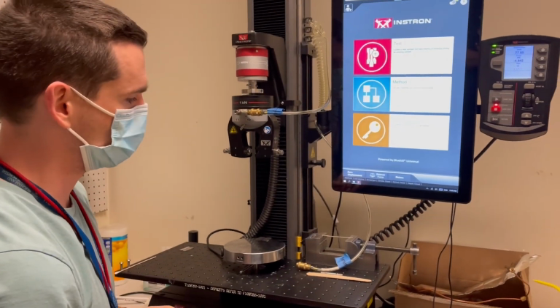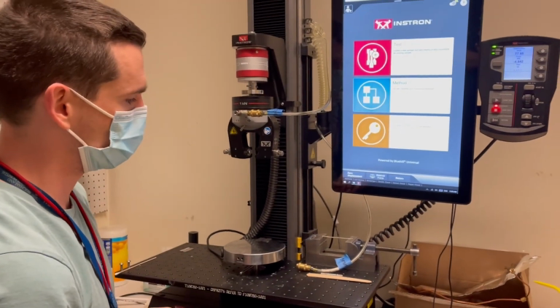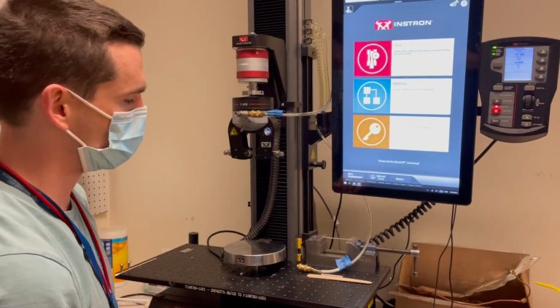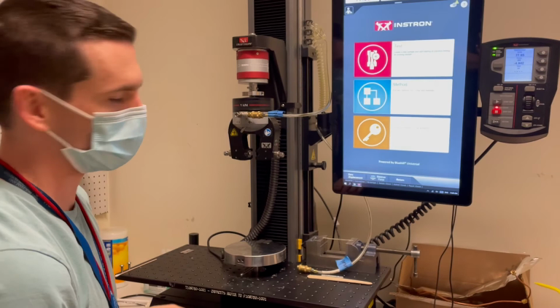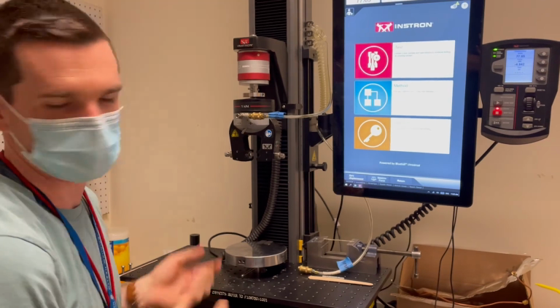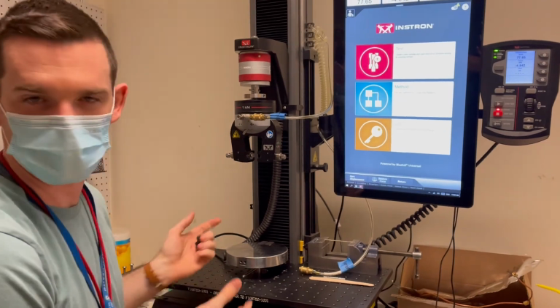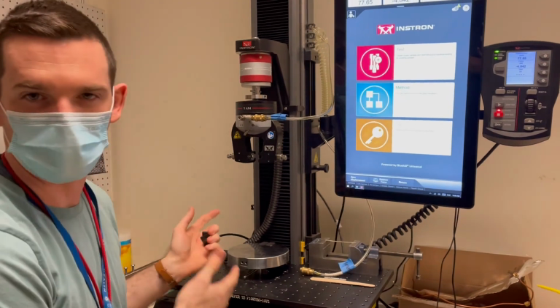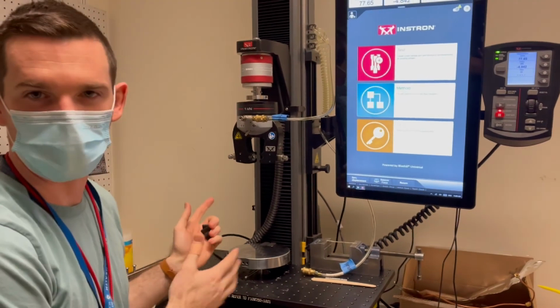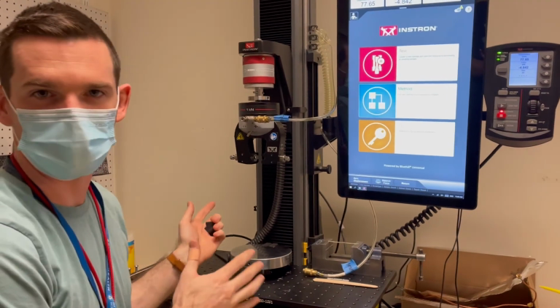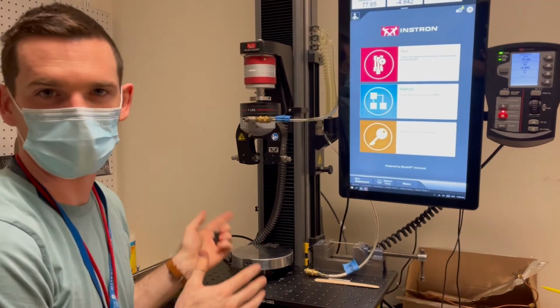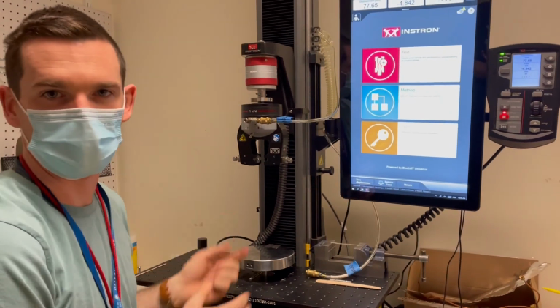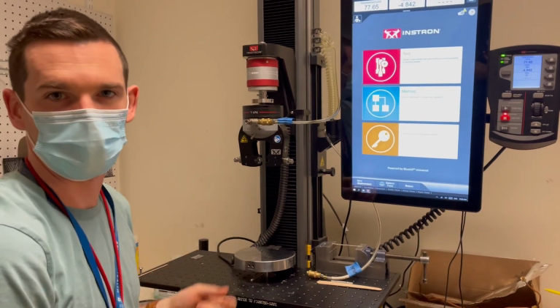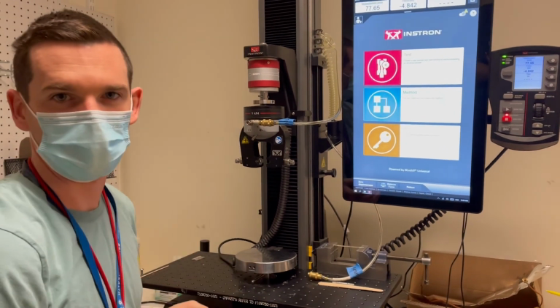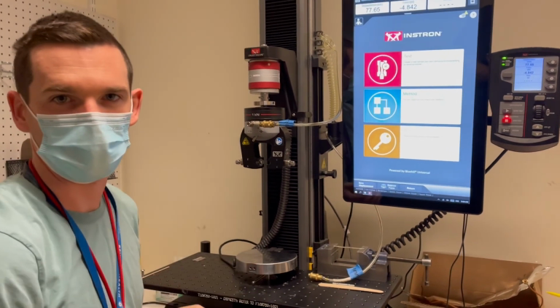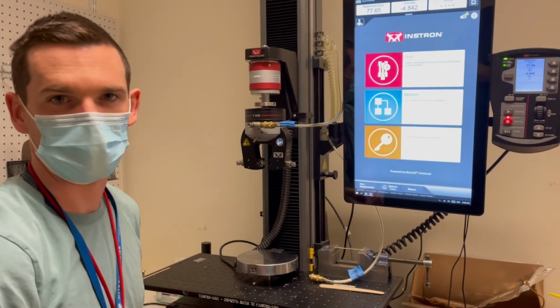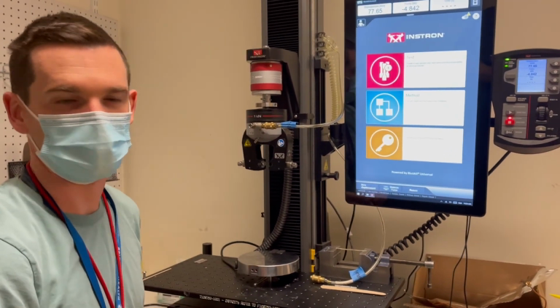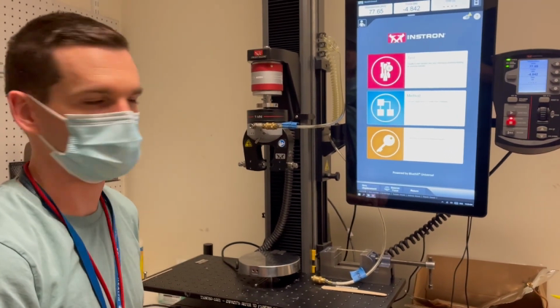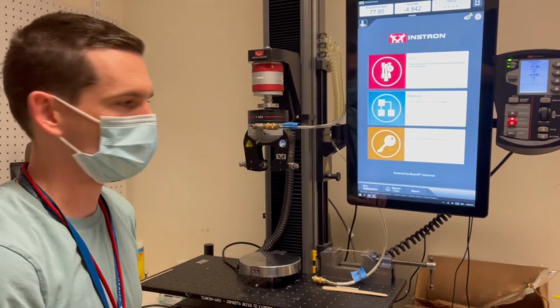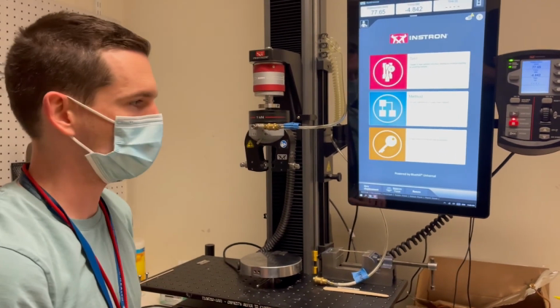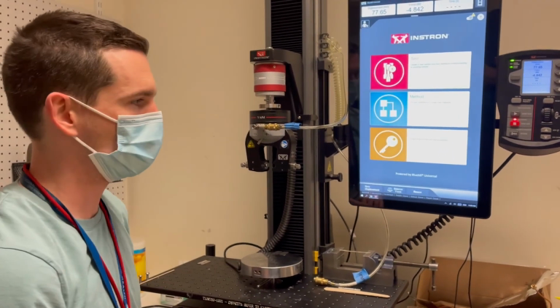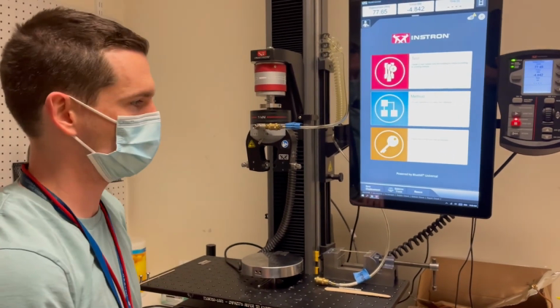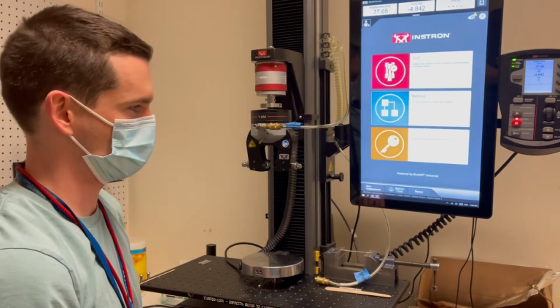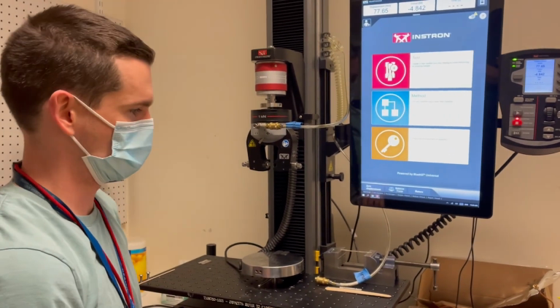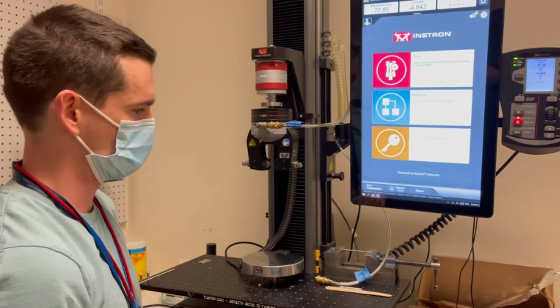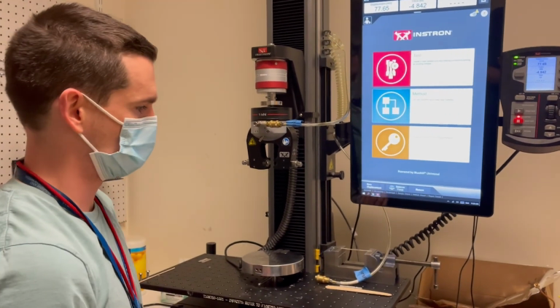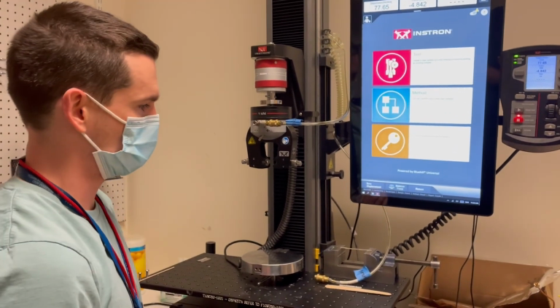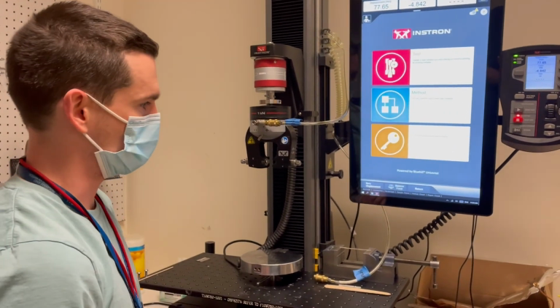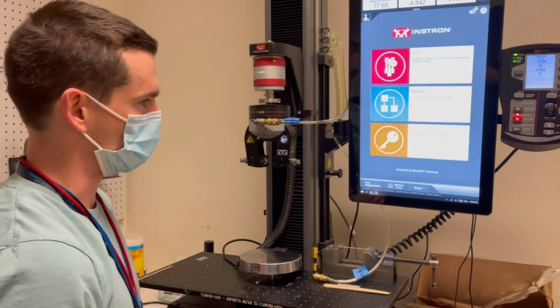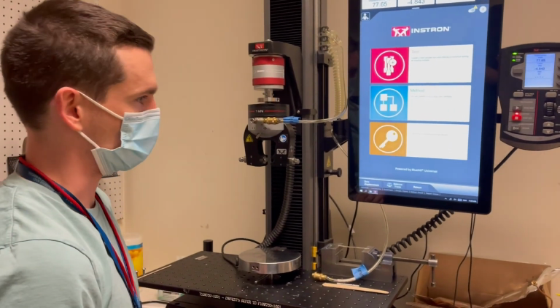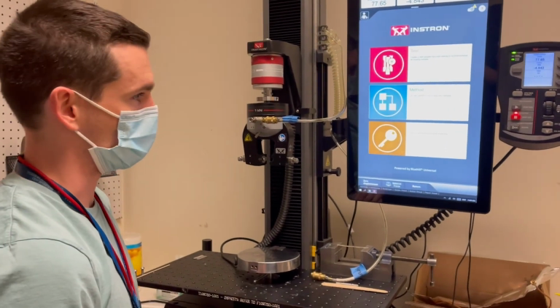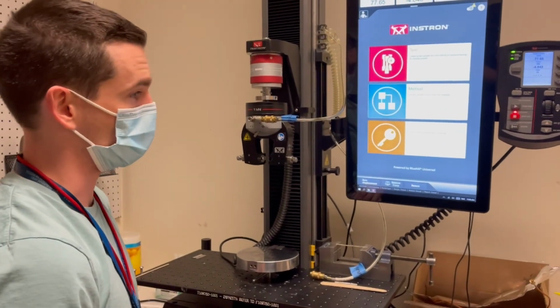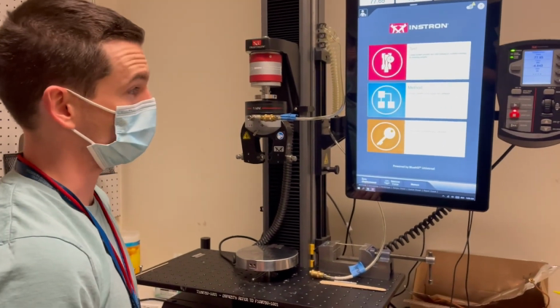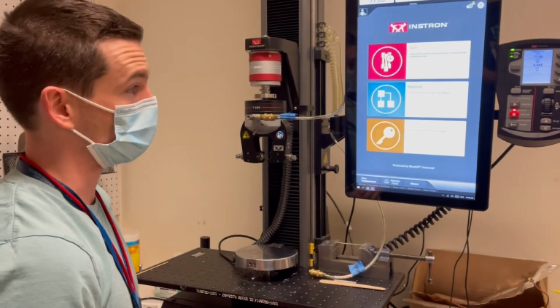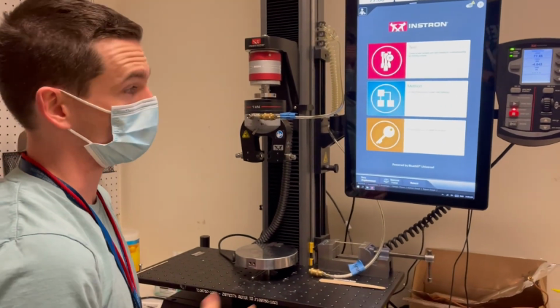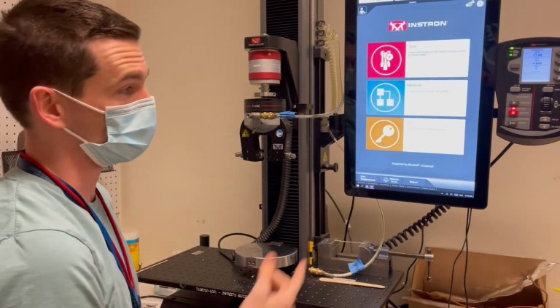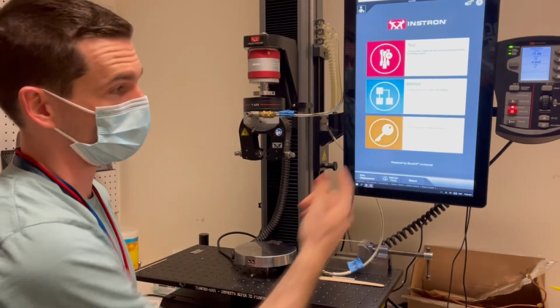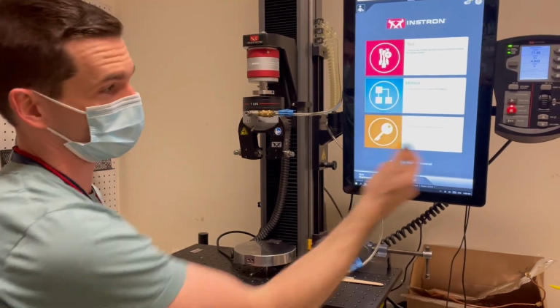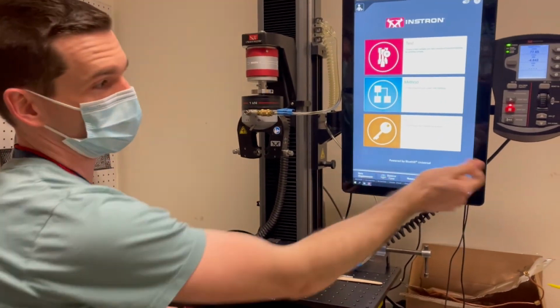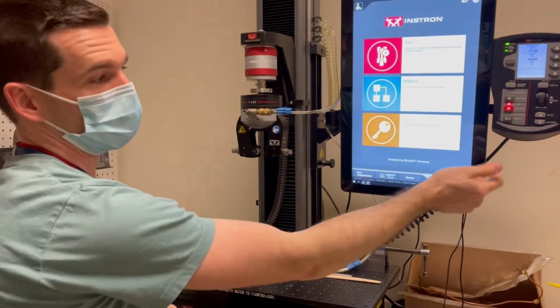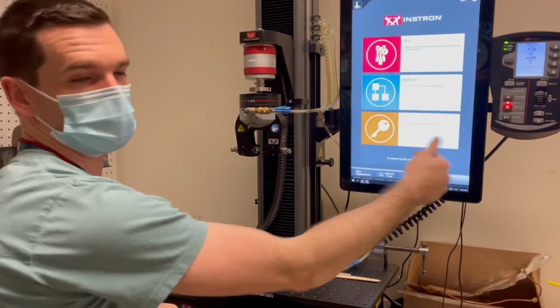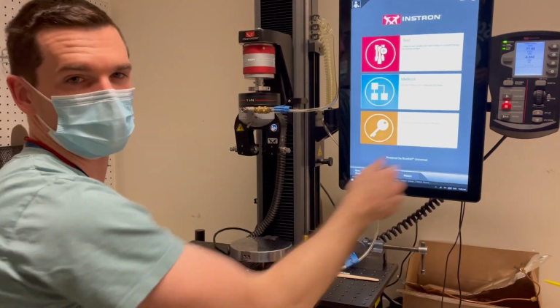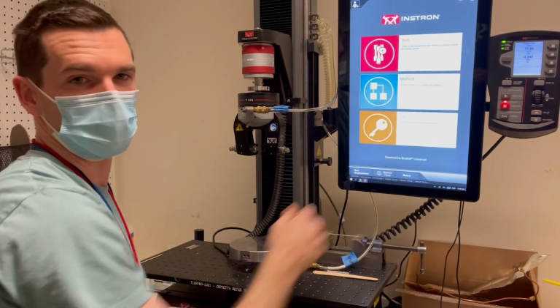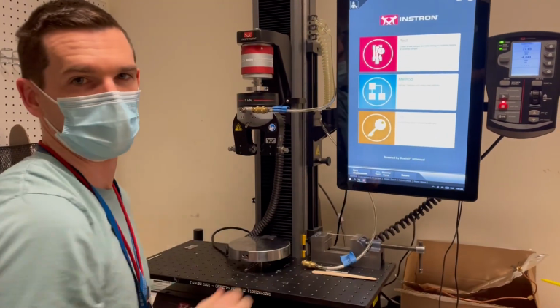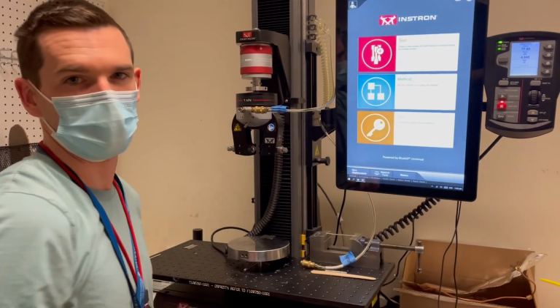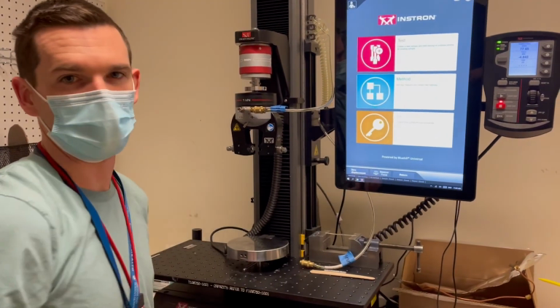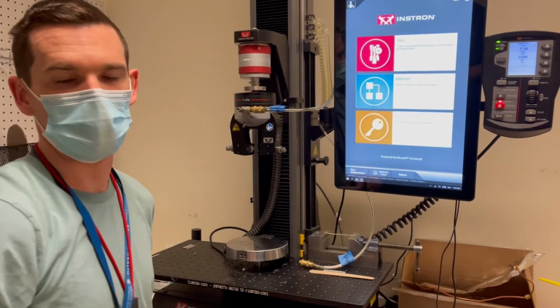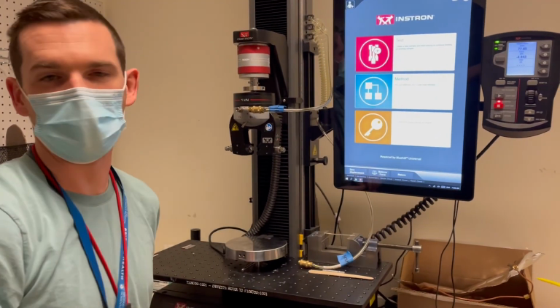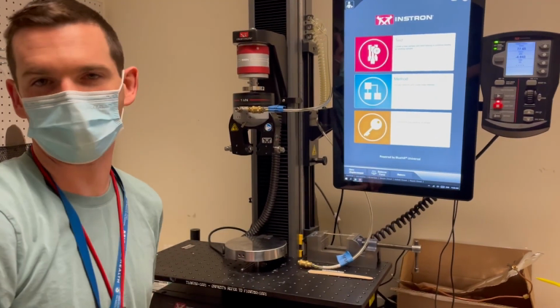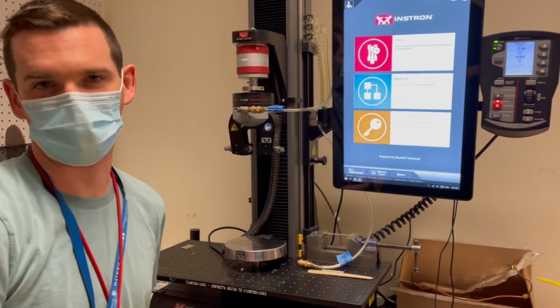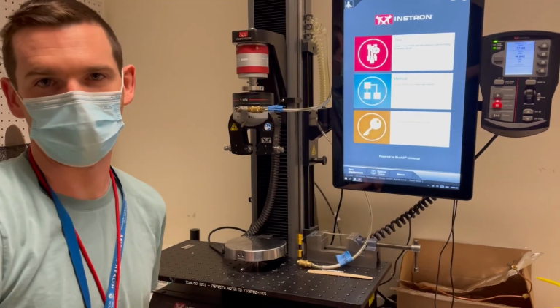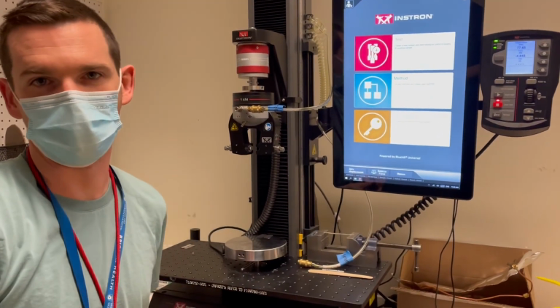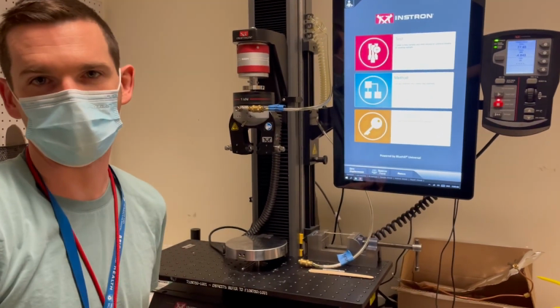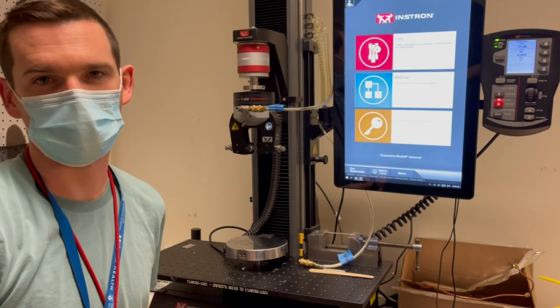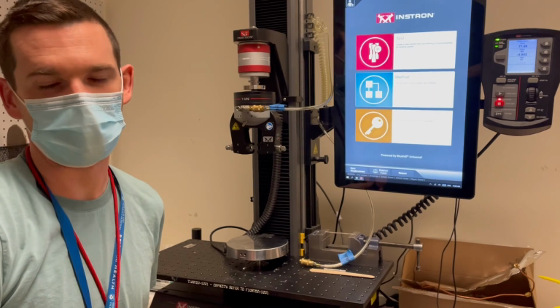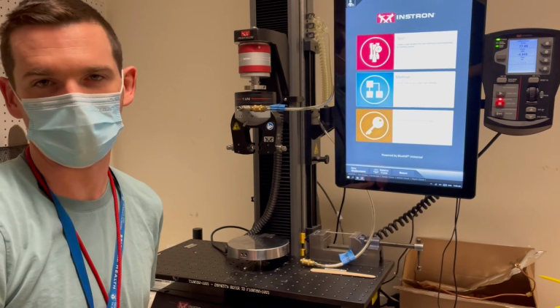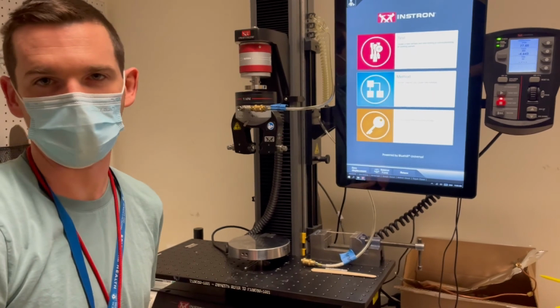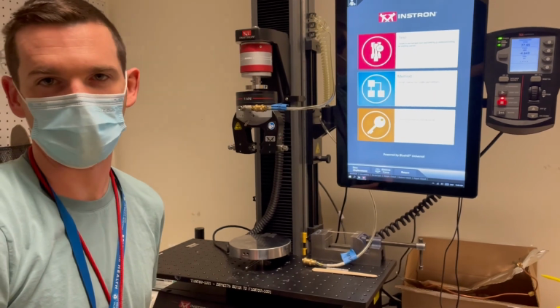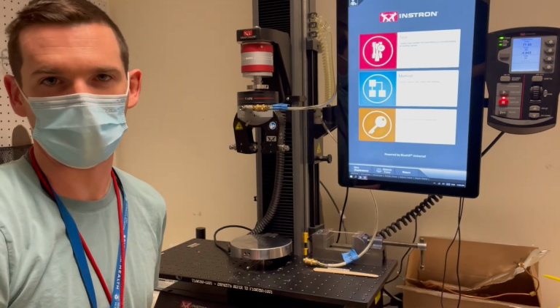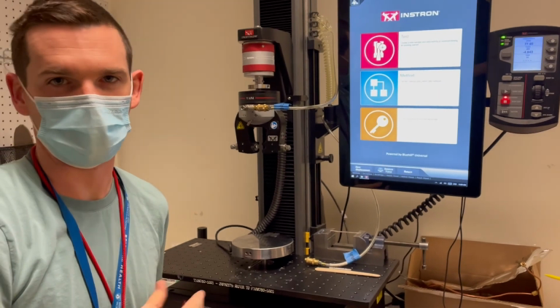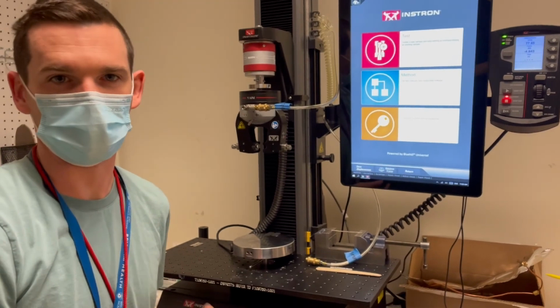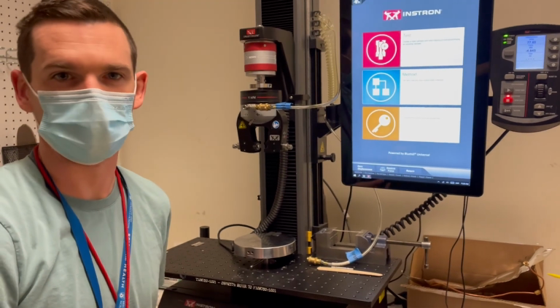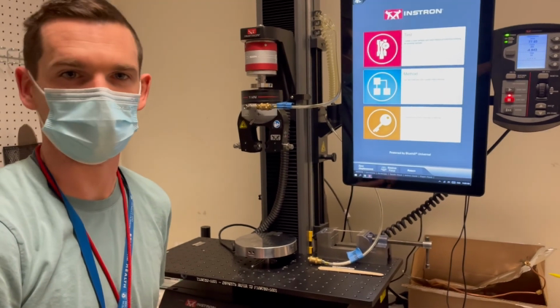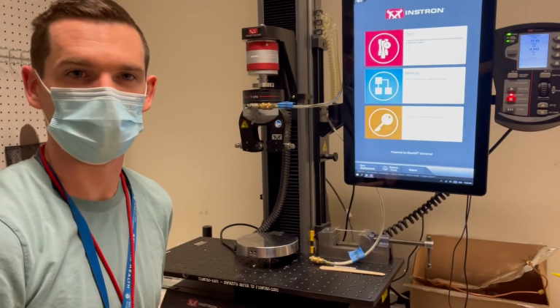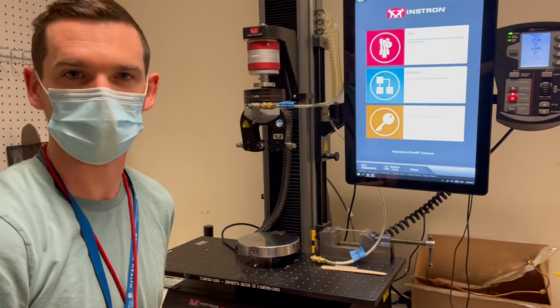That's the basic setup. There's also a USB port in the back to save data at the end of the test.